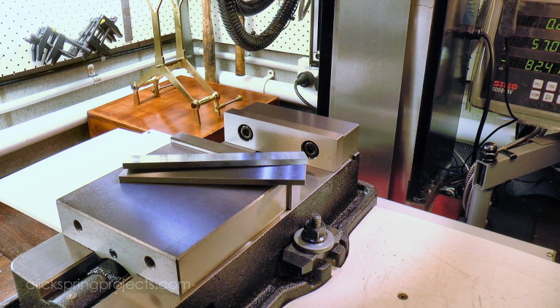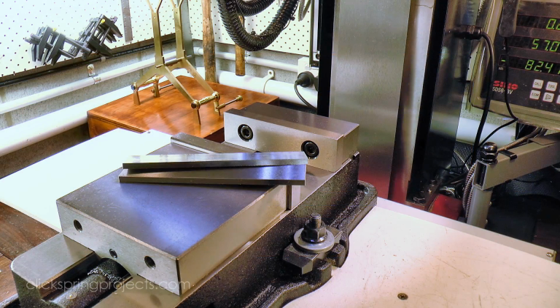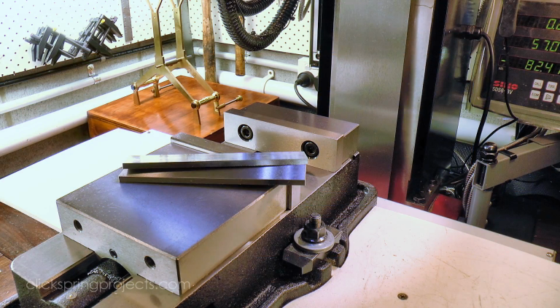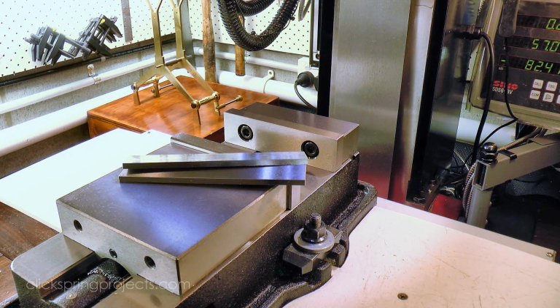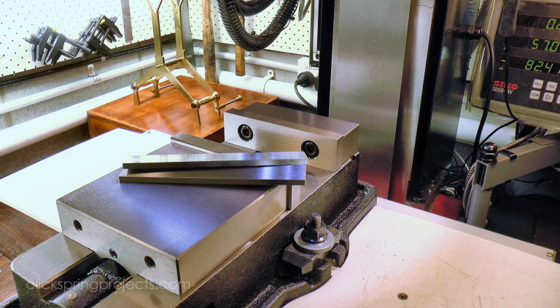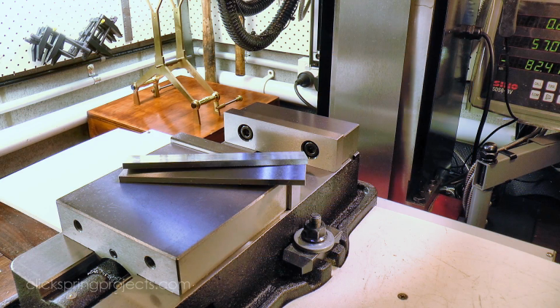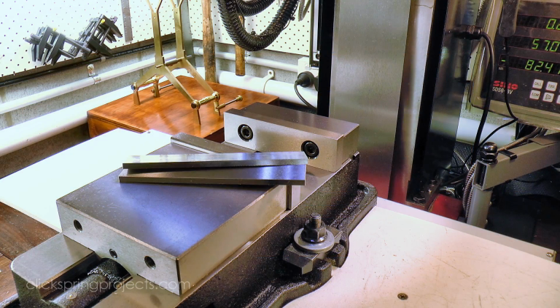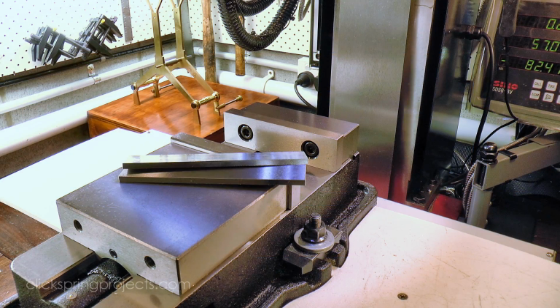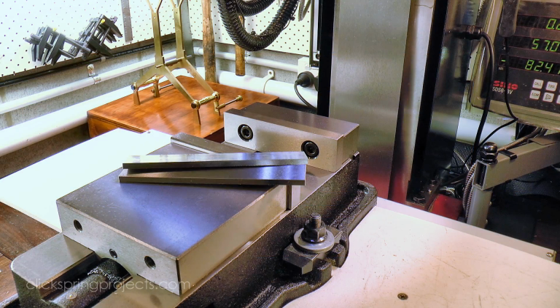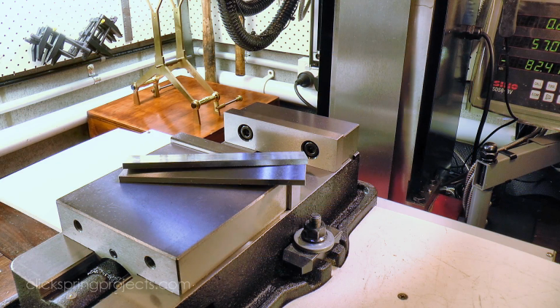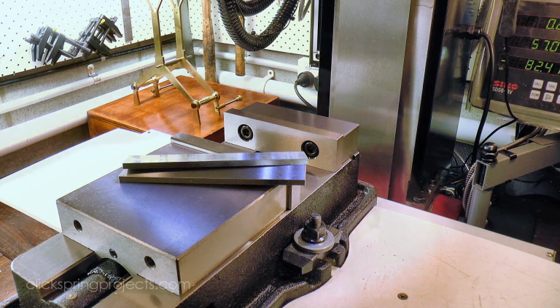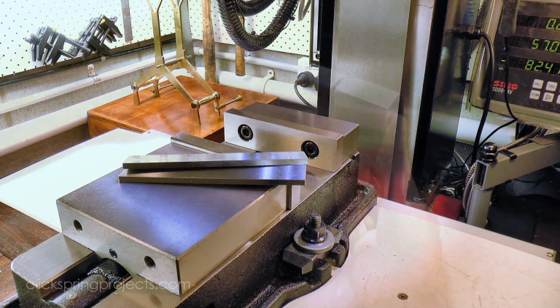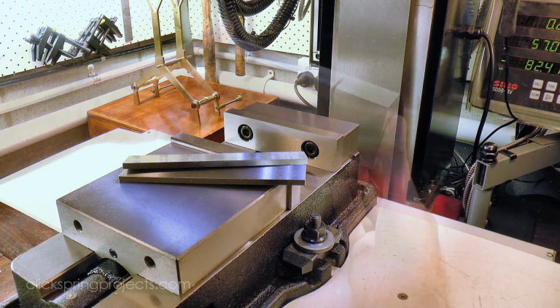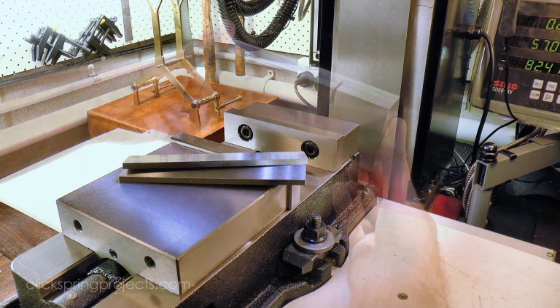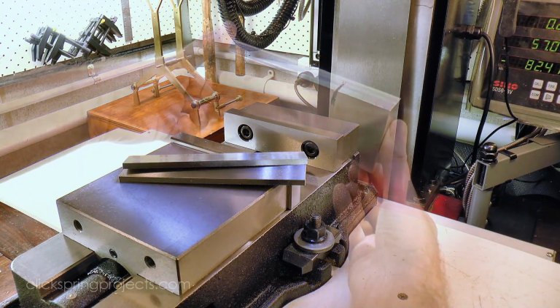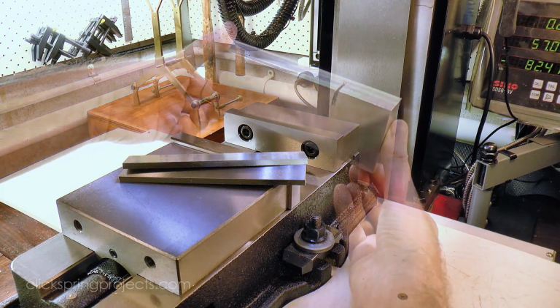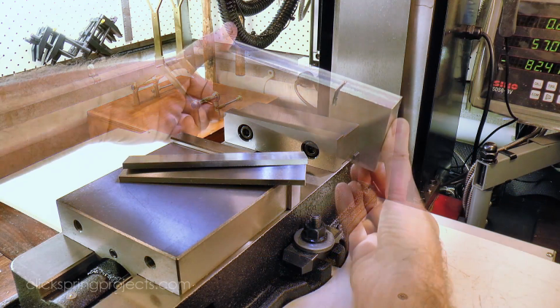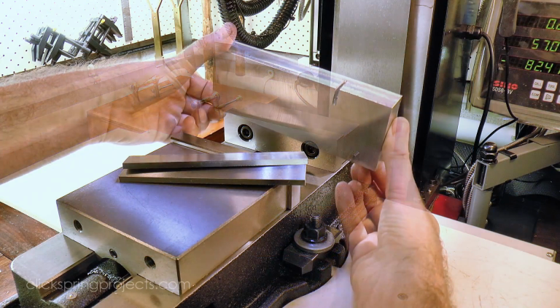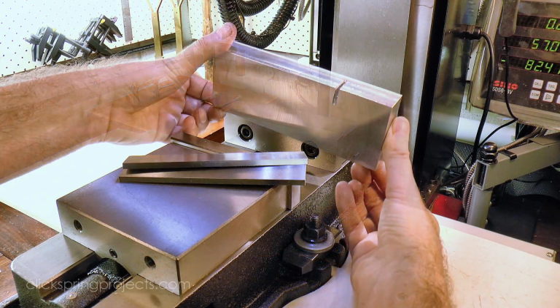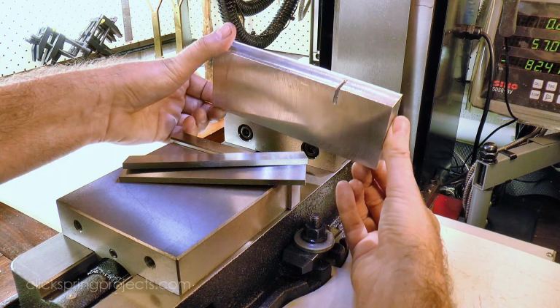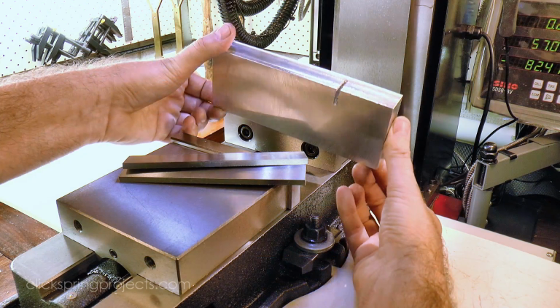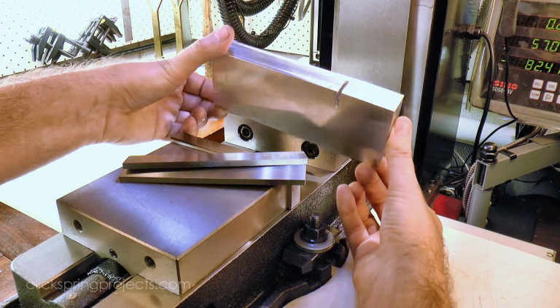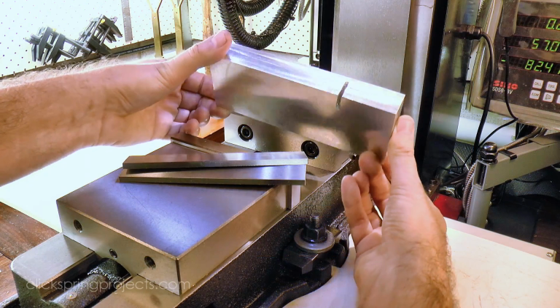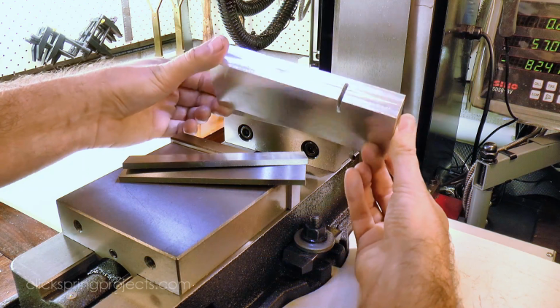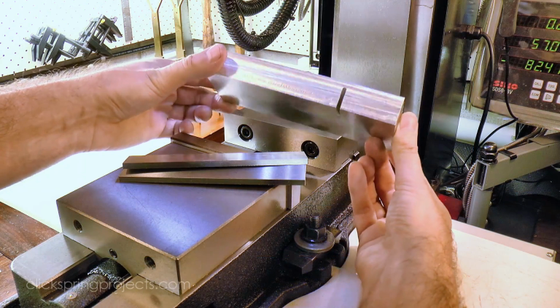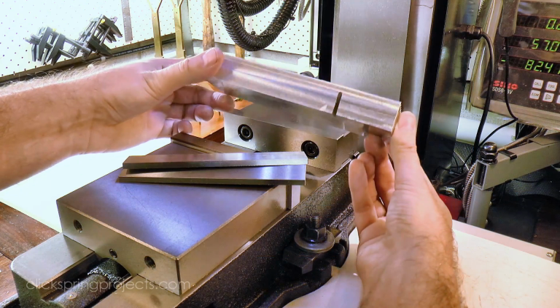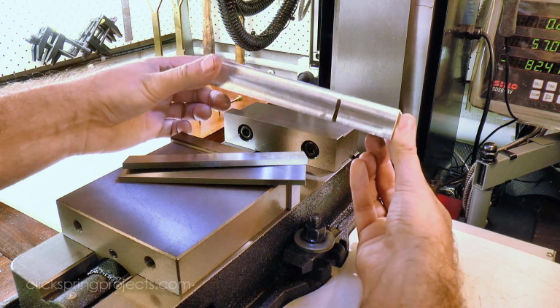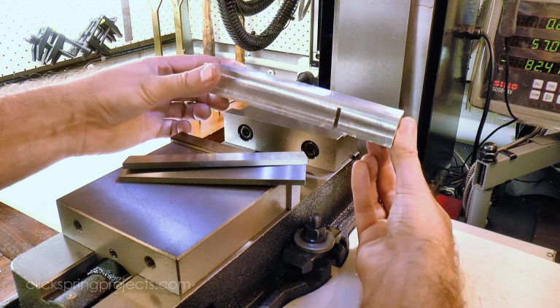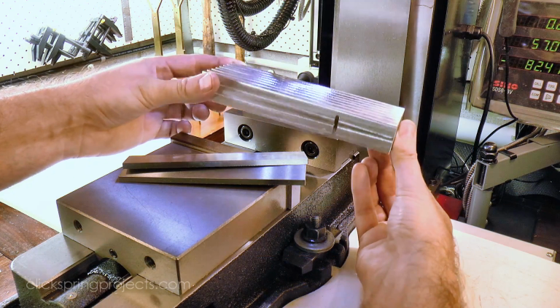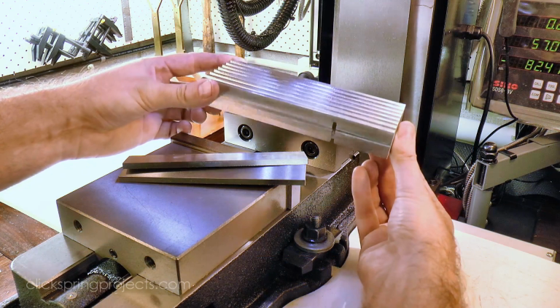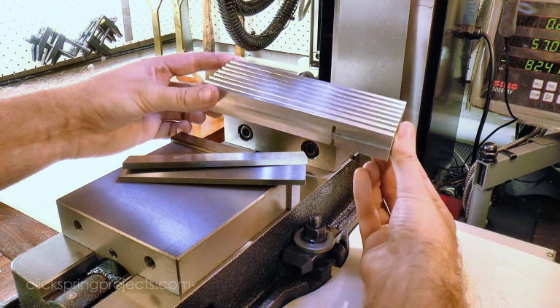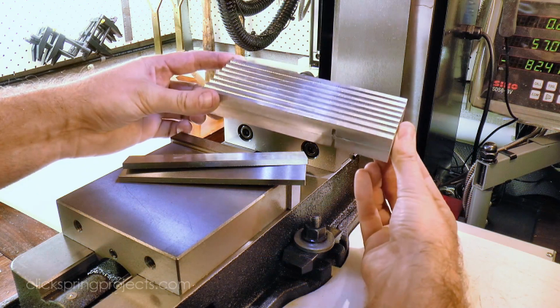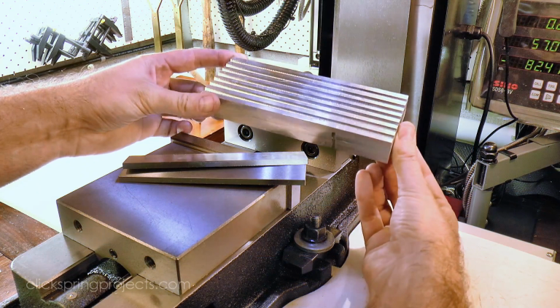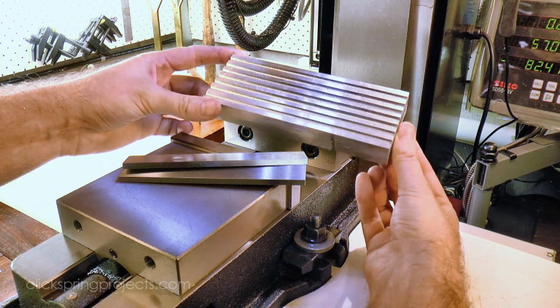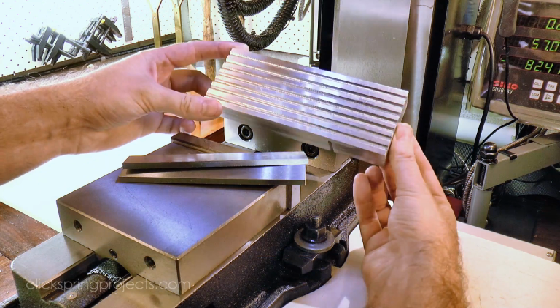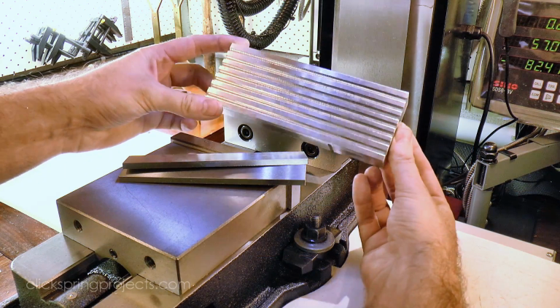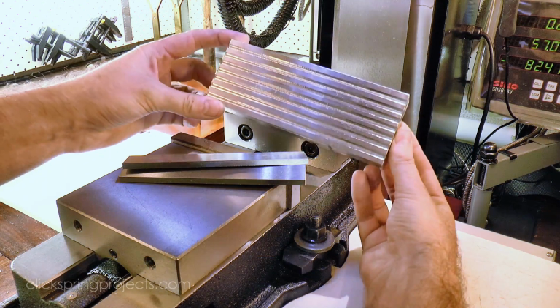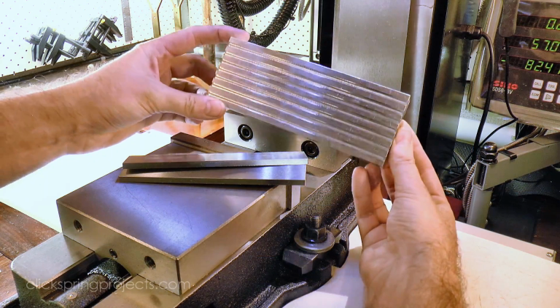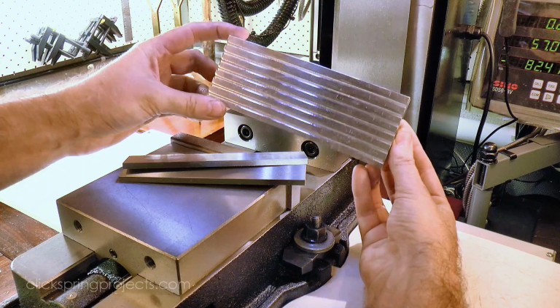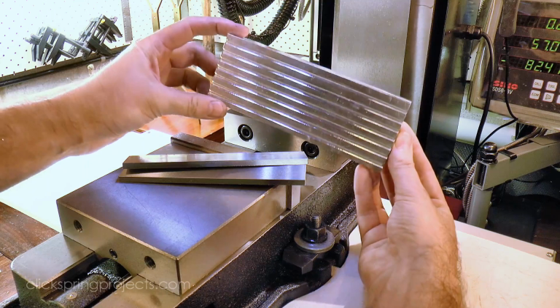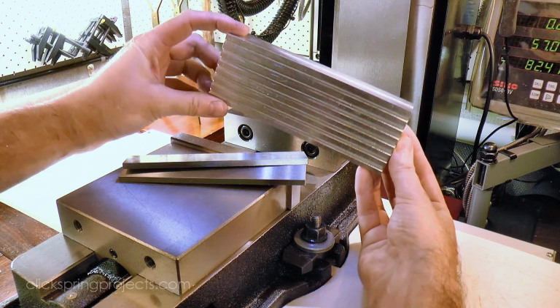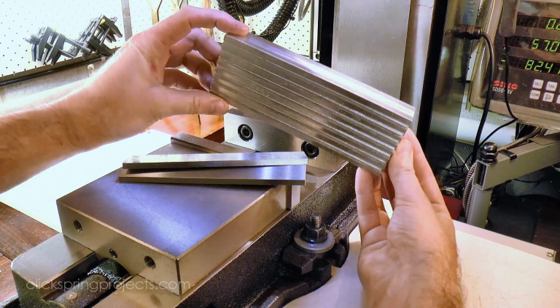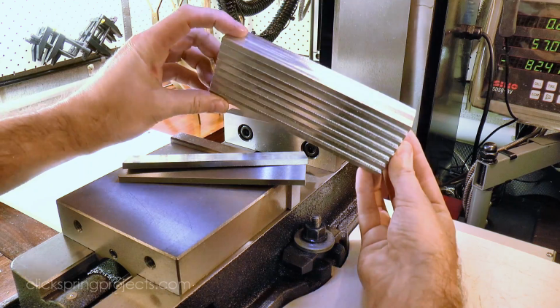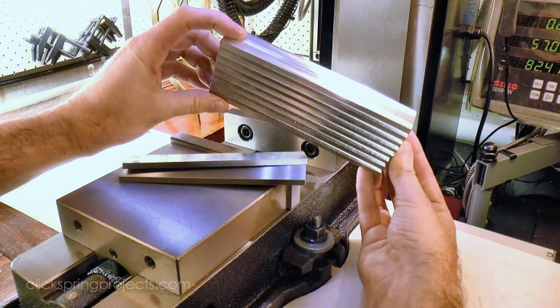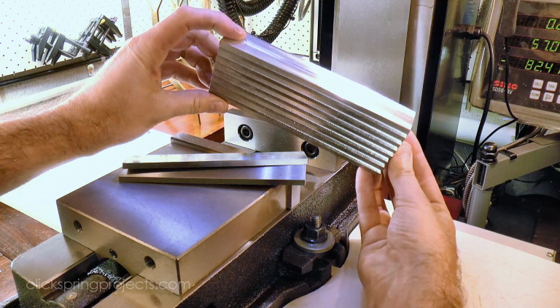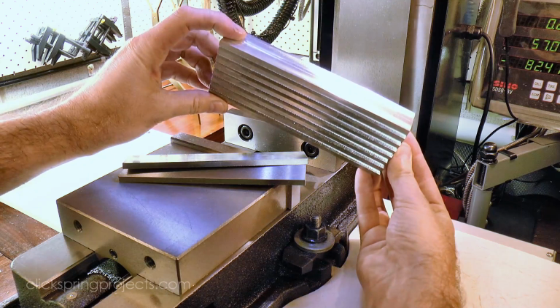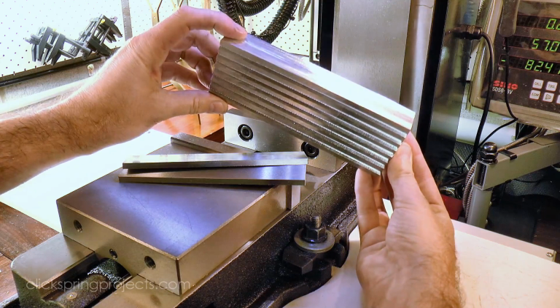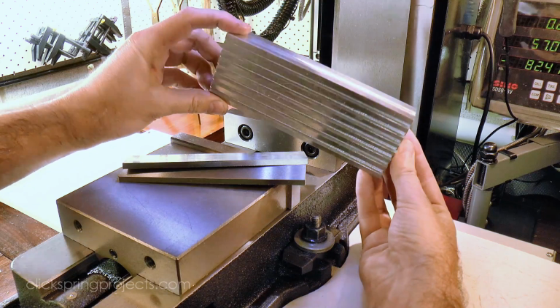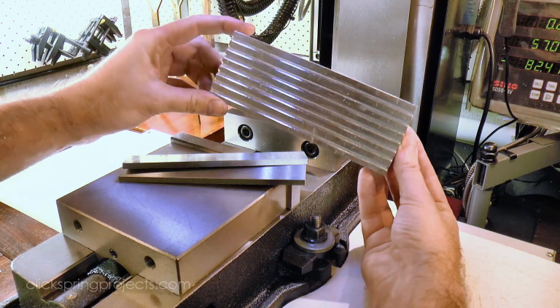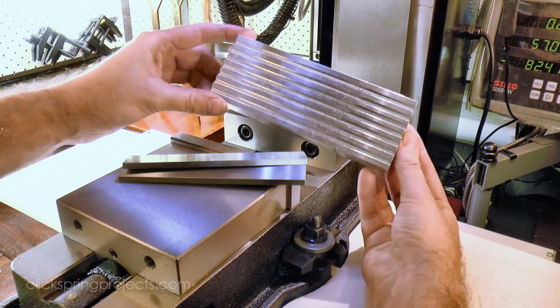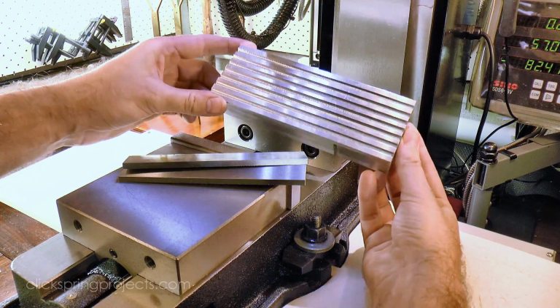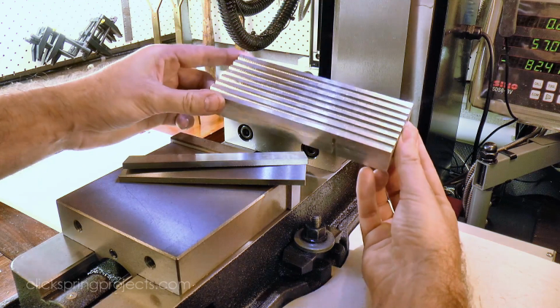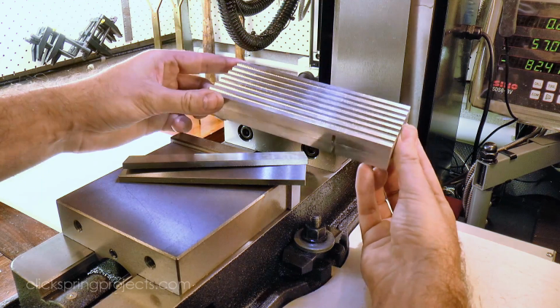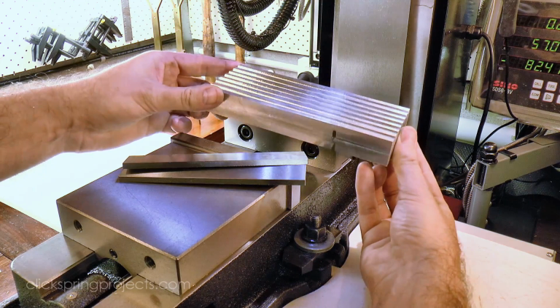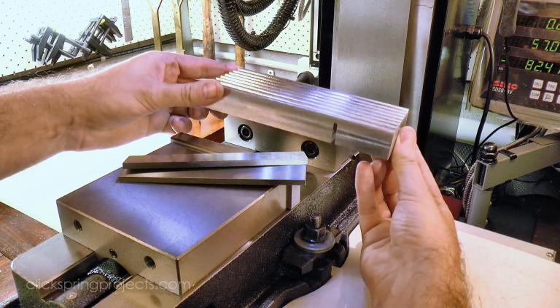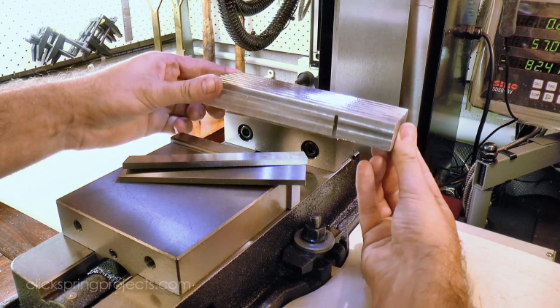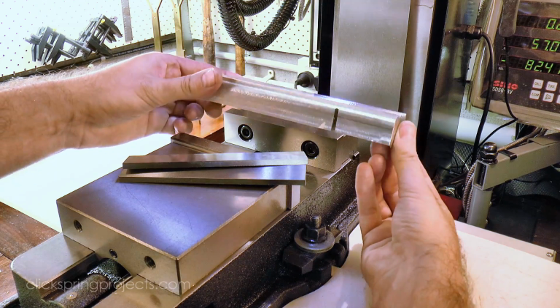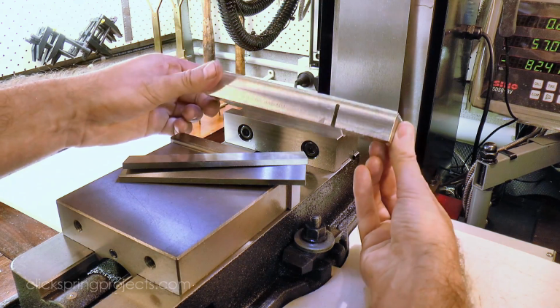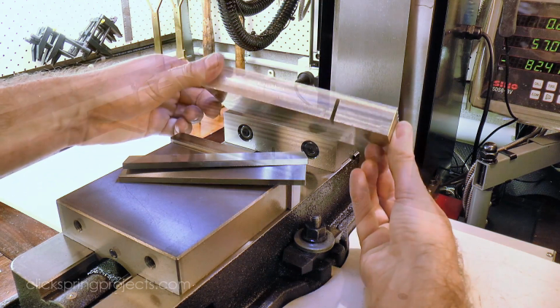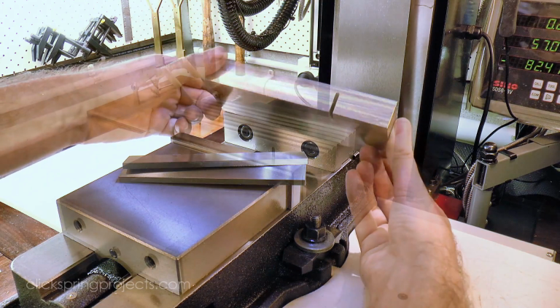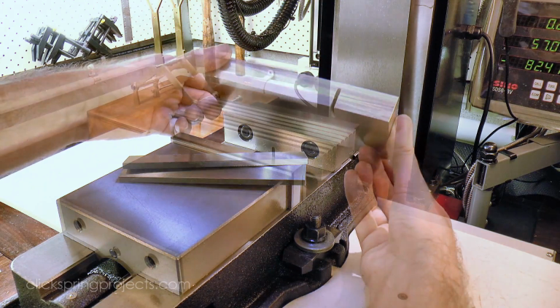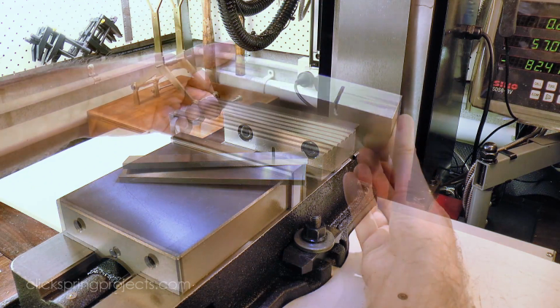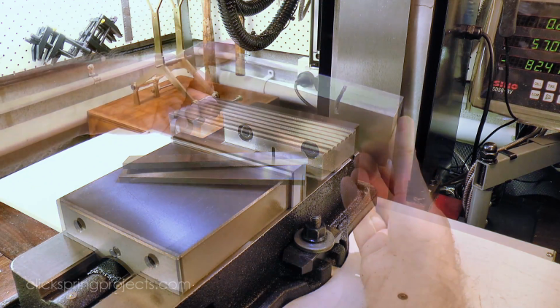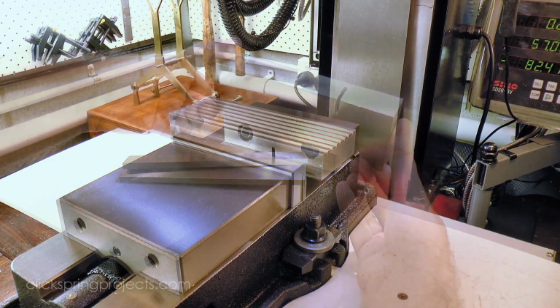Now there are quite a few ways to tackle this job, but I thought I'd show you a mill equivalent of the superglue arbor you've seen me use so often on the lathe.